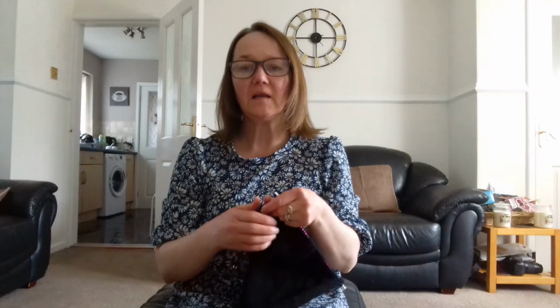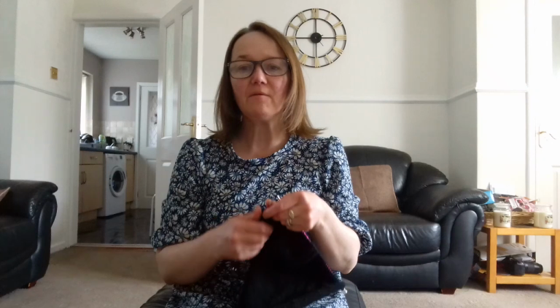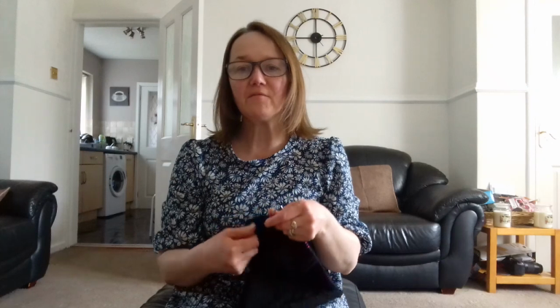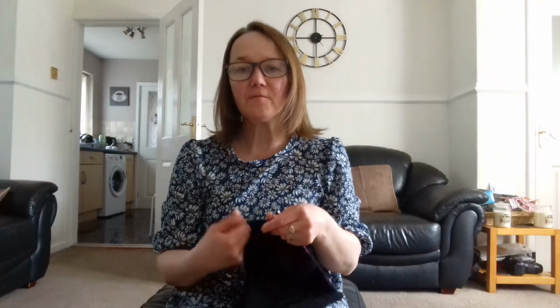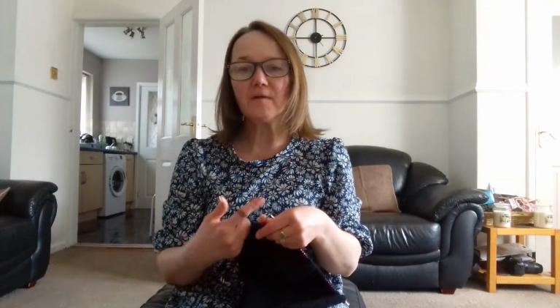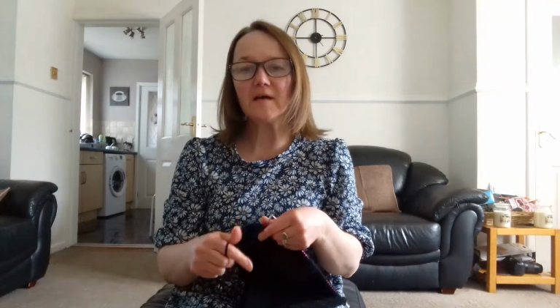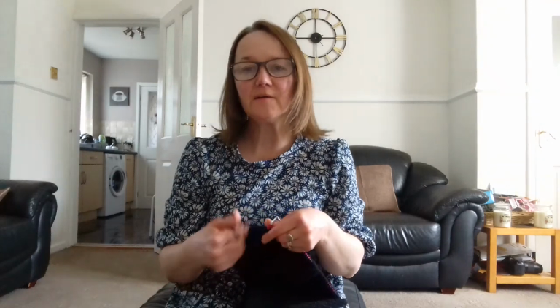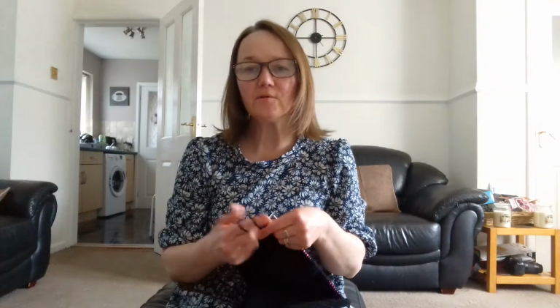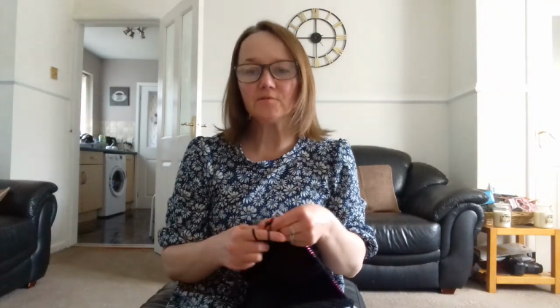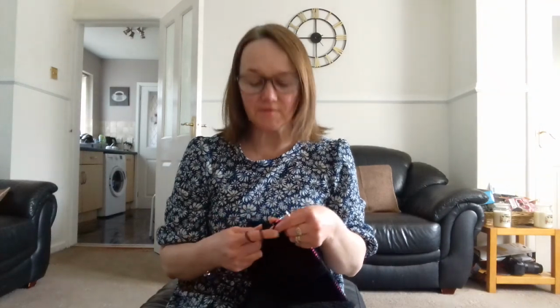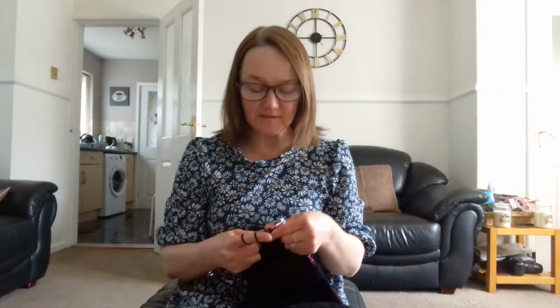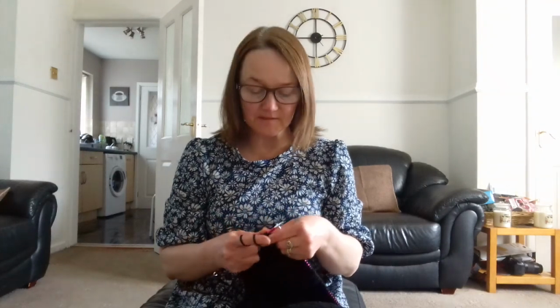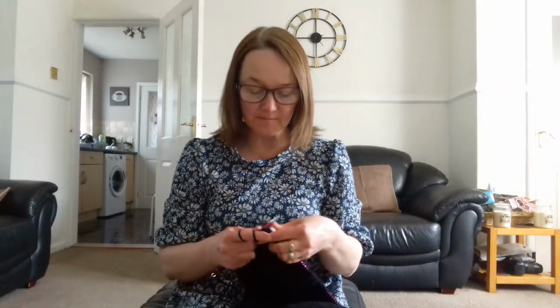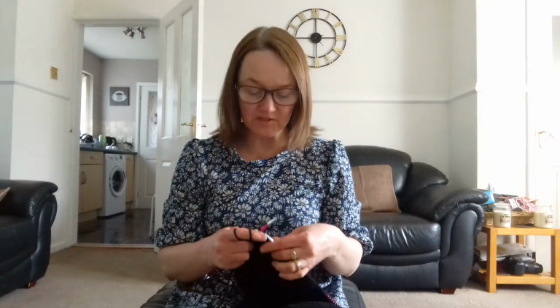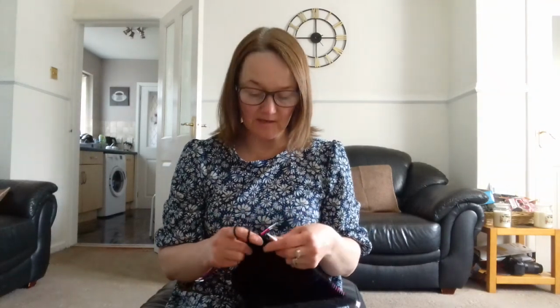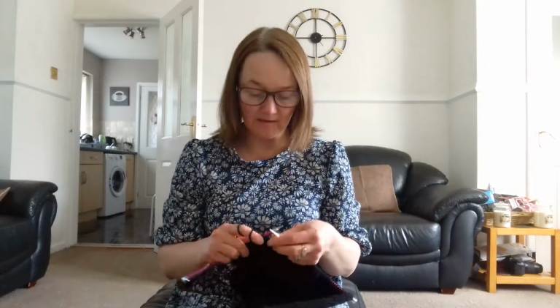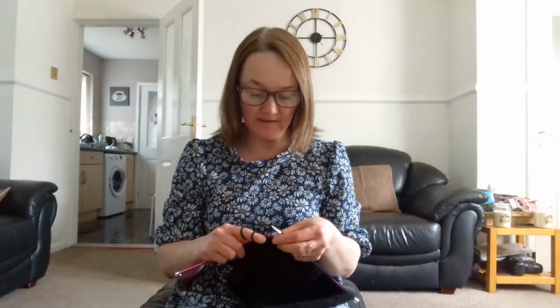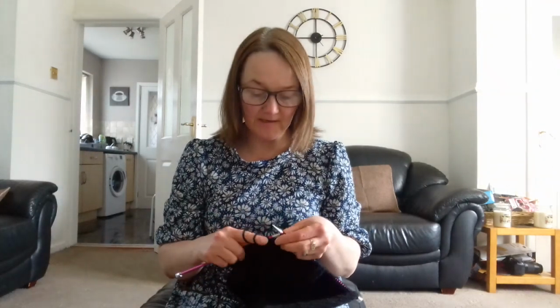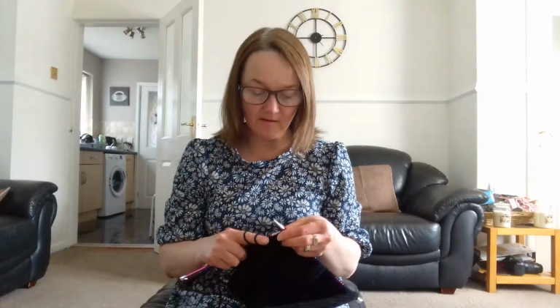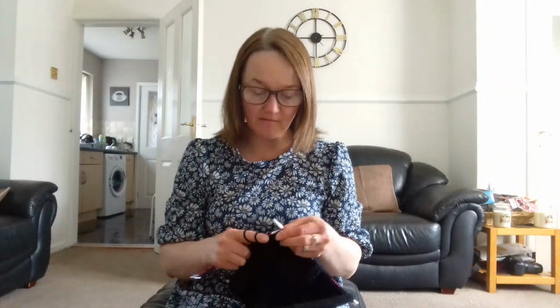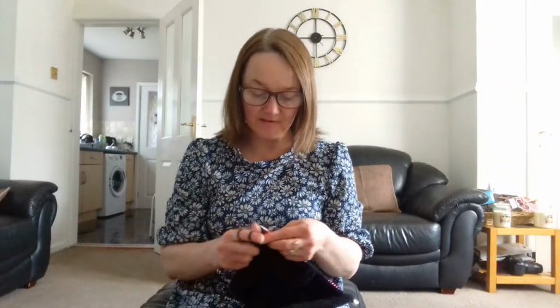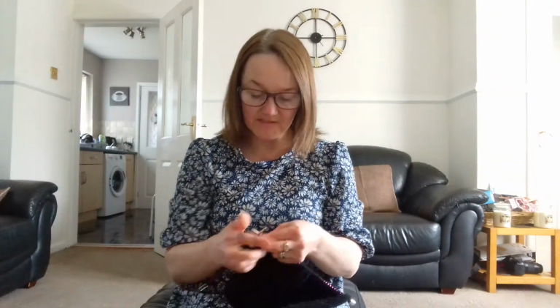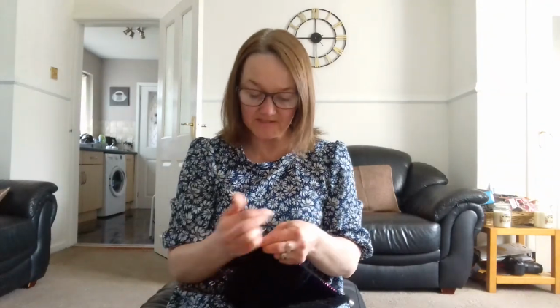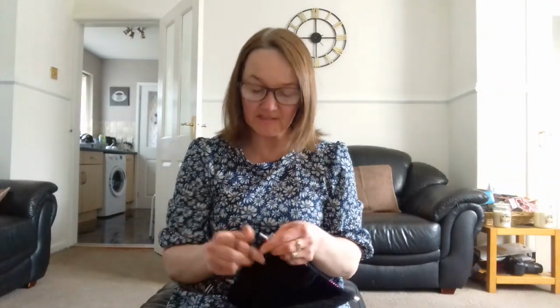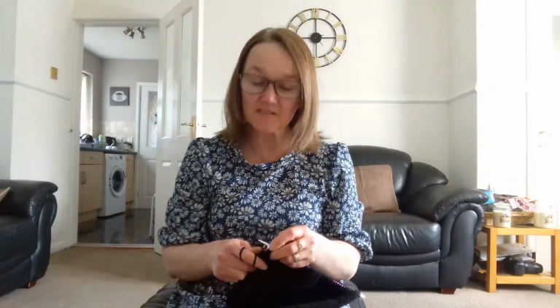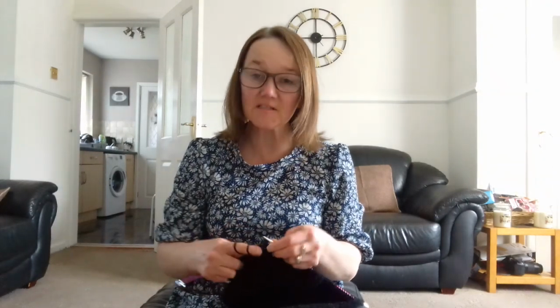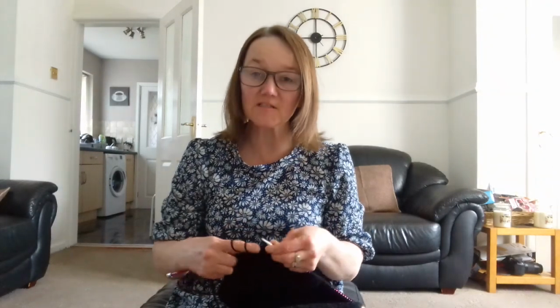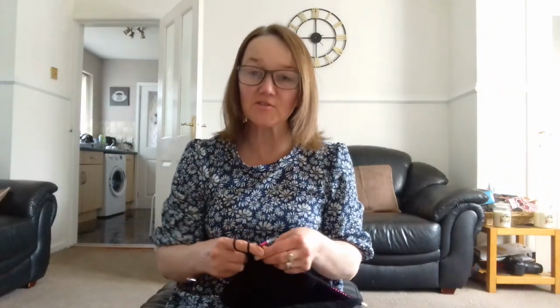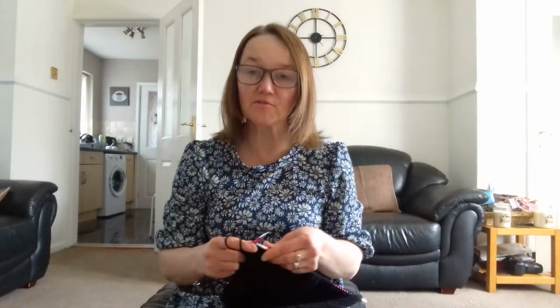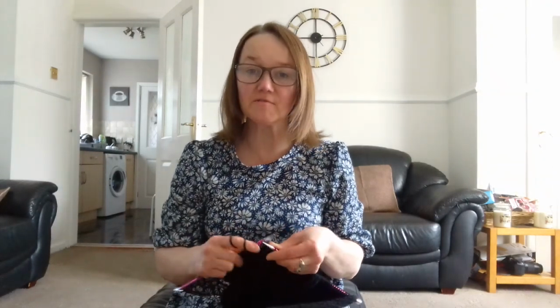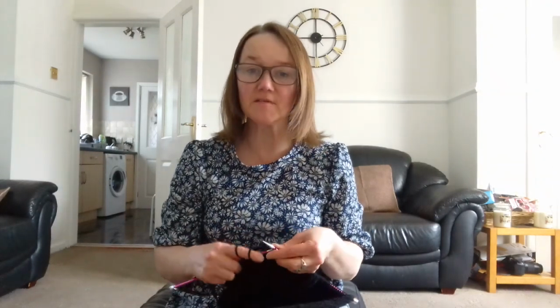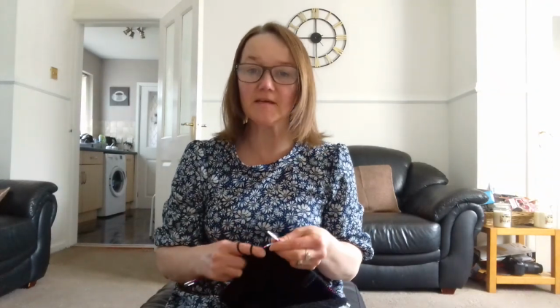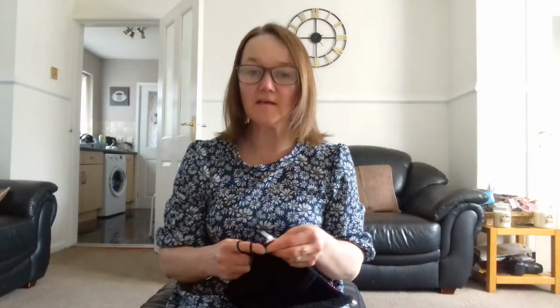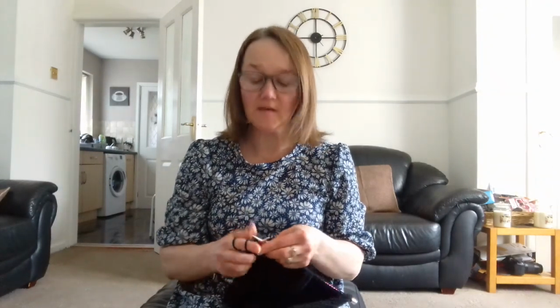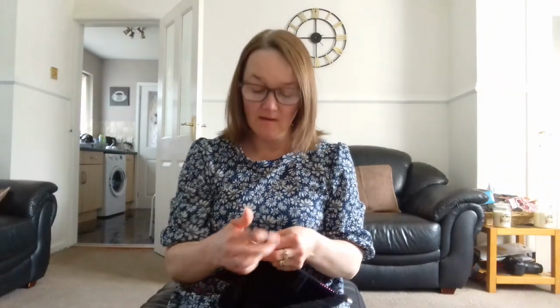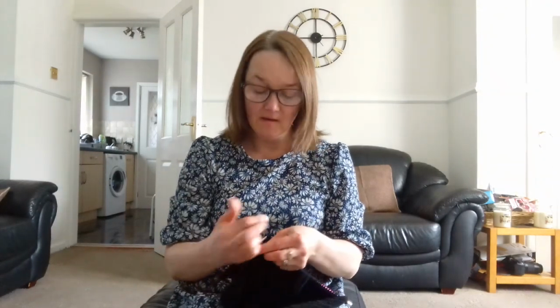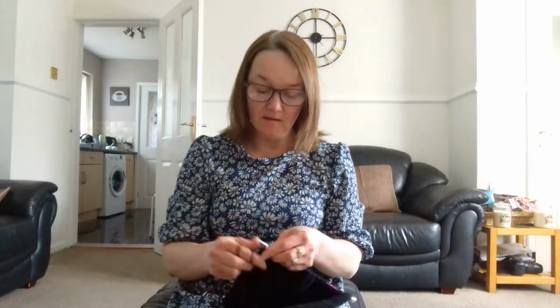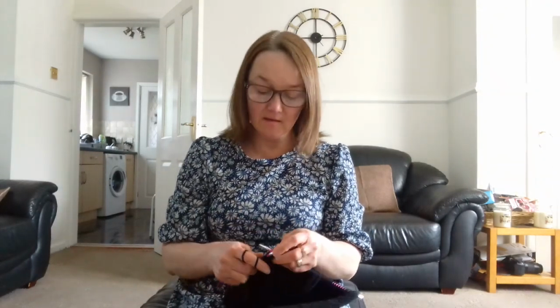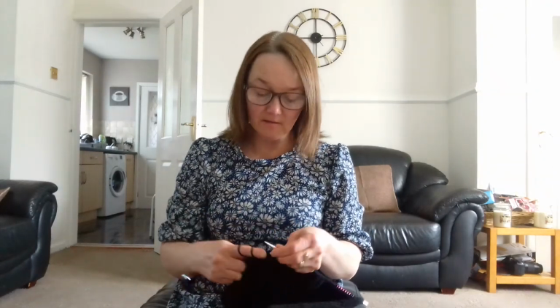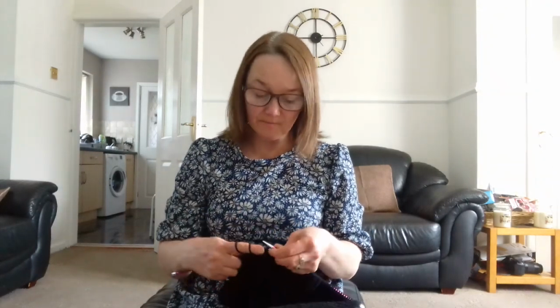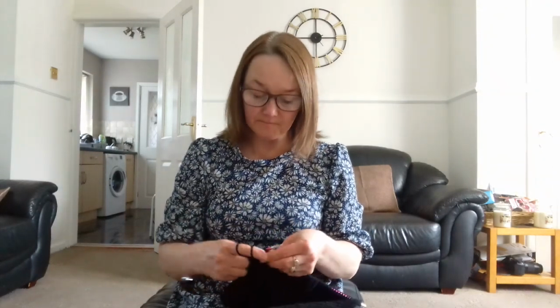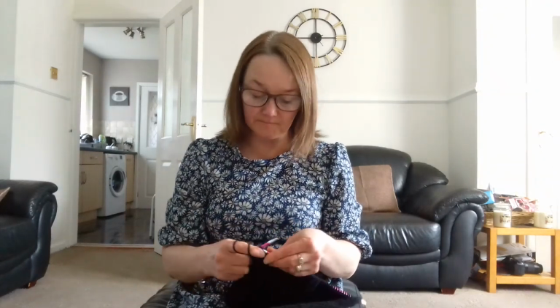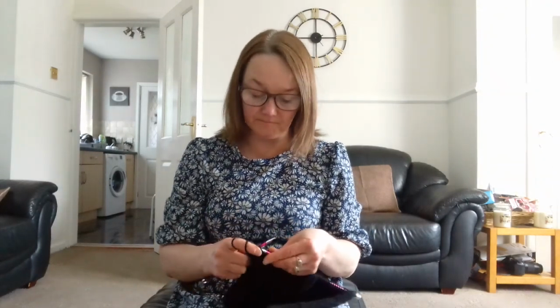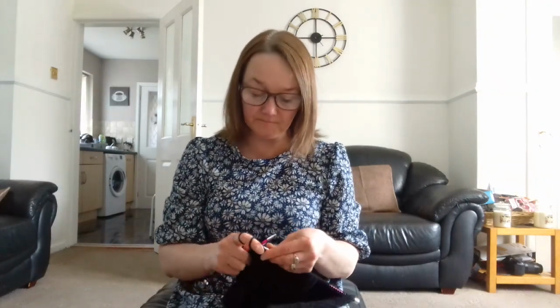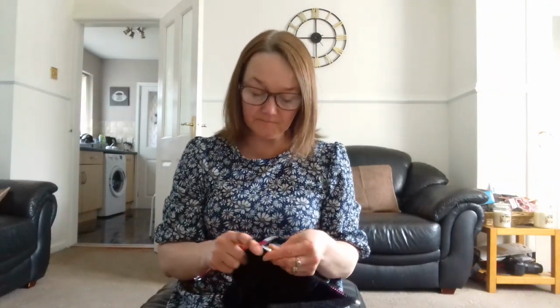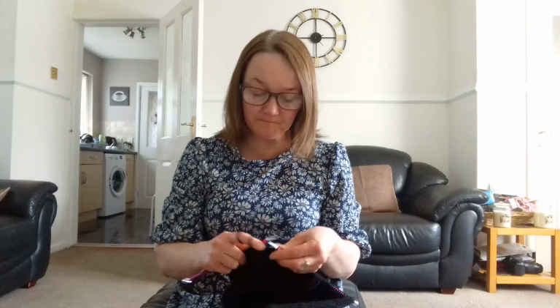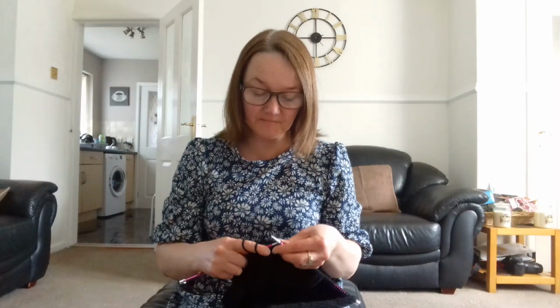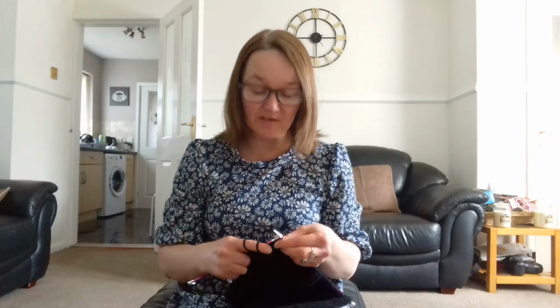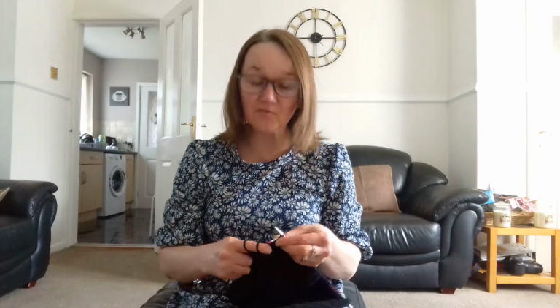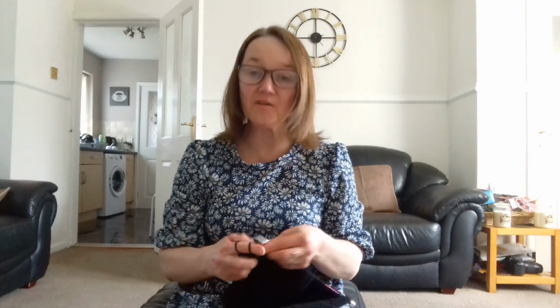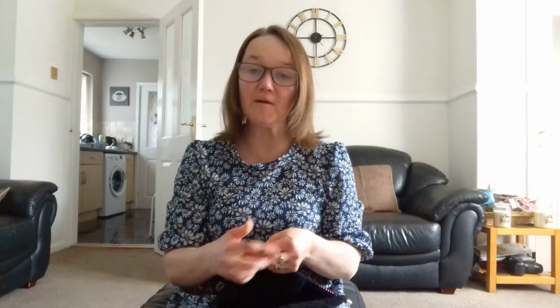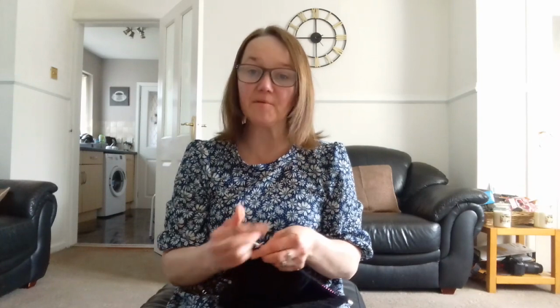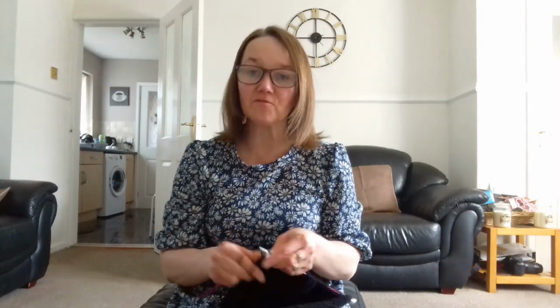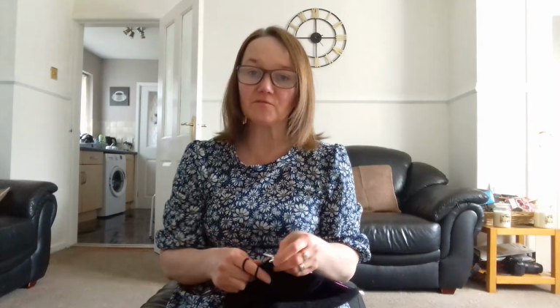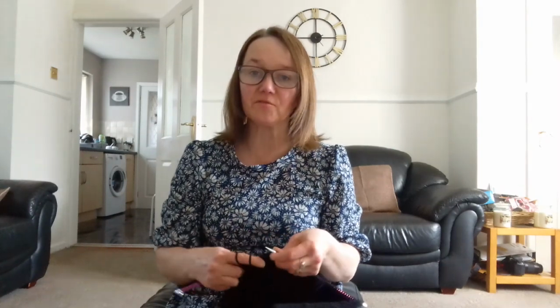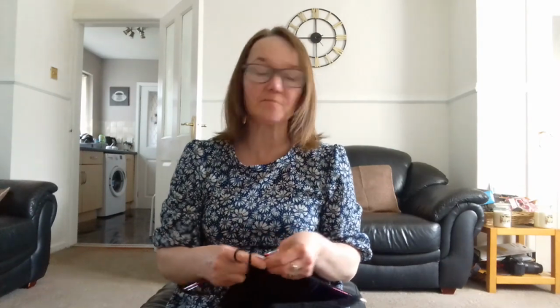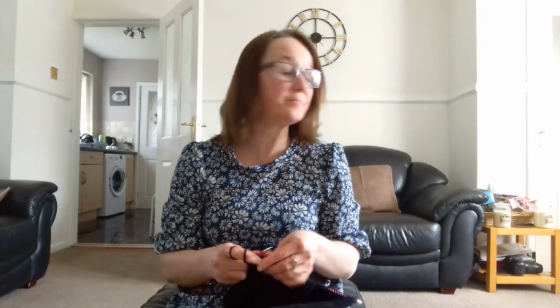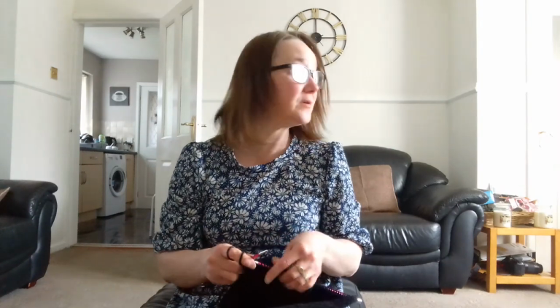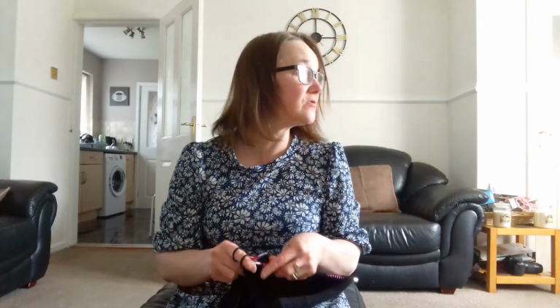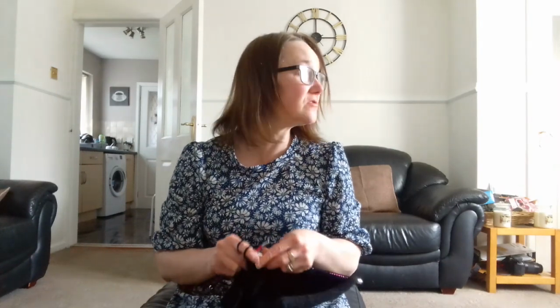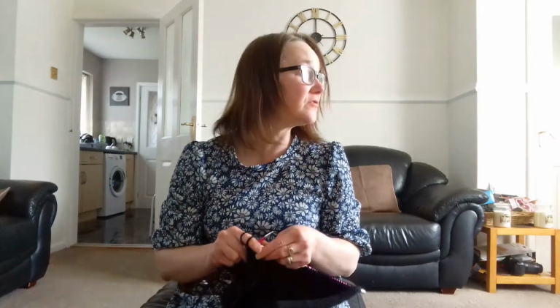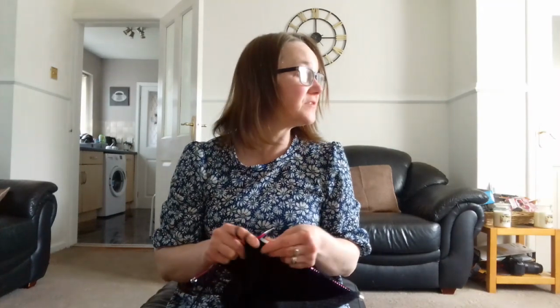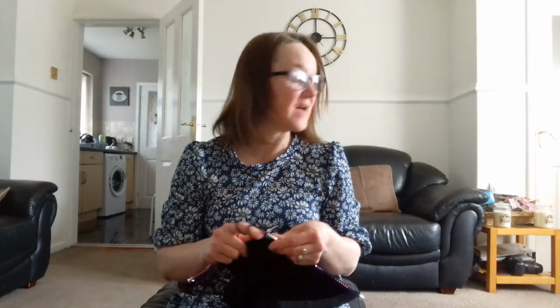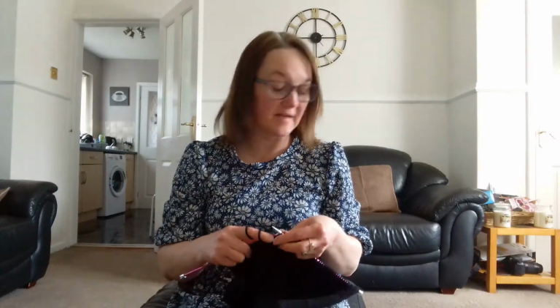Hello, how are you all doing? It's Michelle here on this Easter Sunday. Another beautiful, beautiful day.